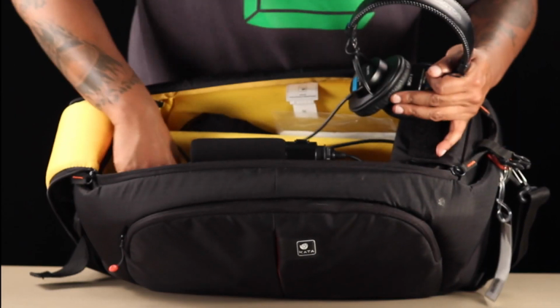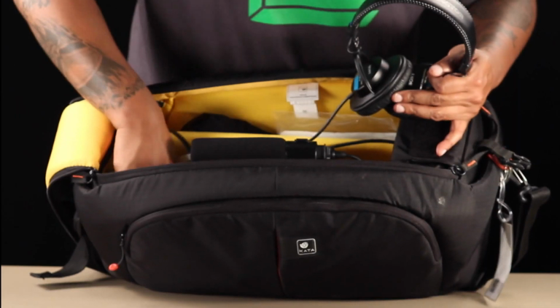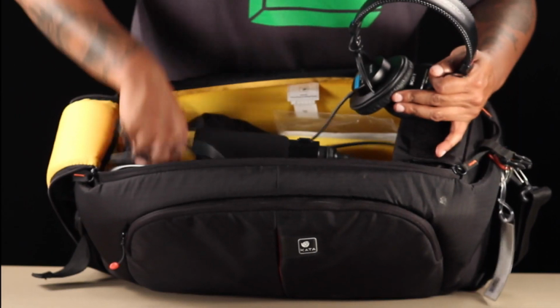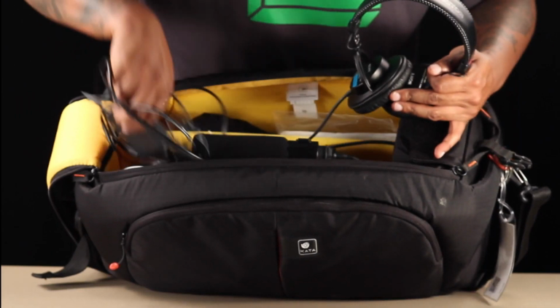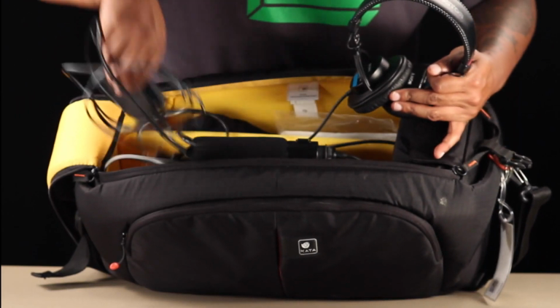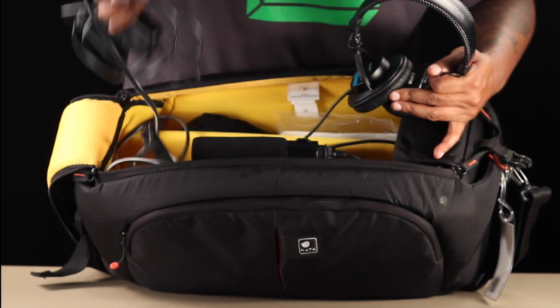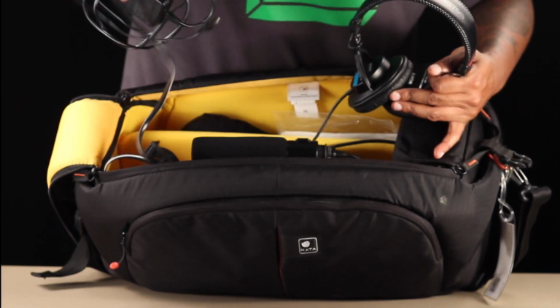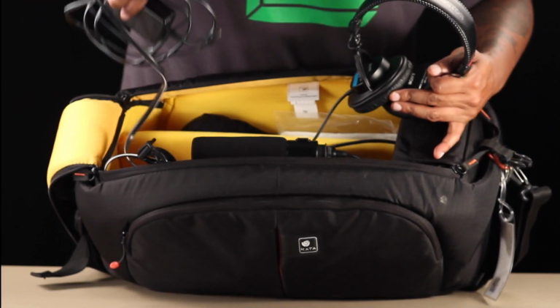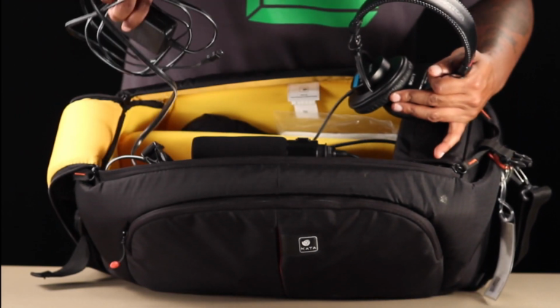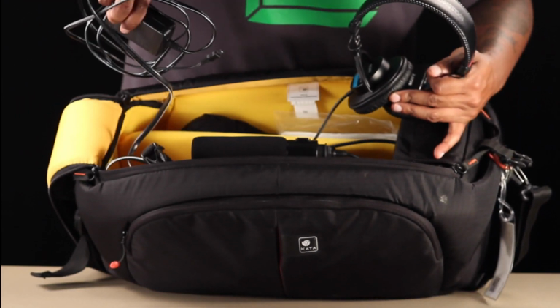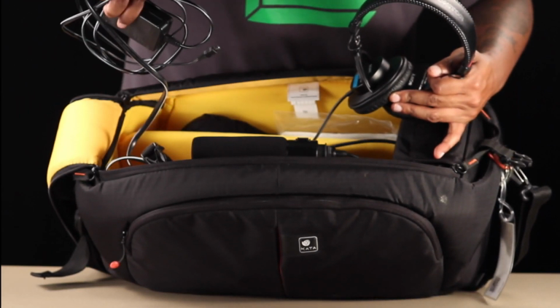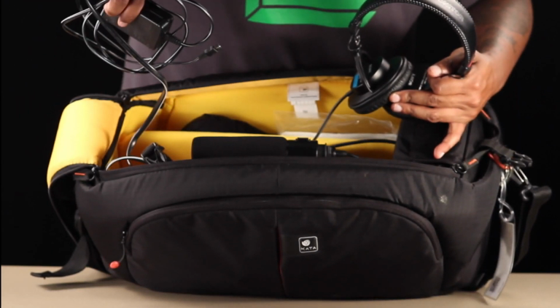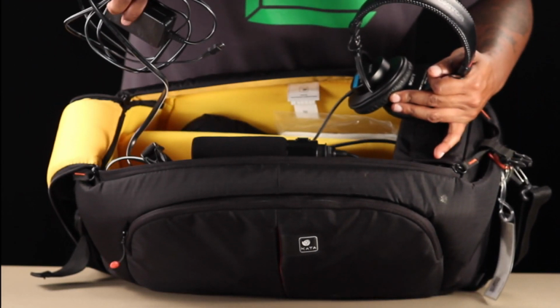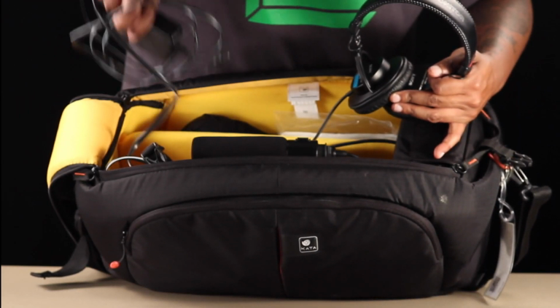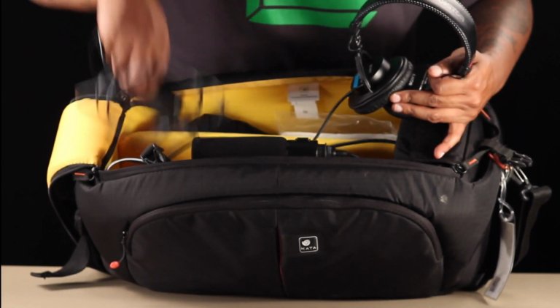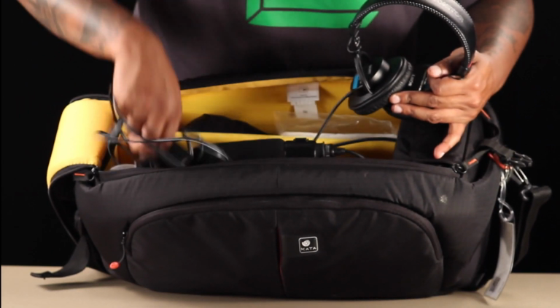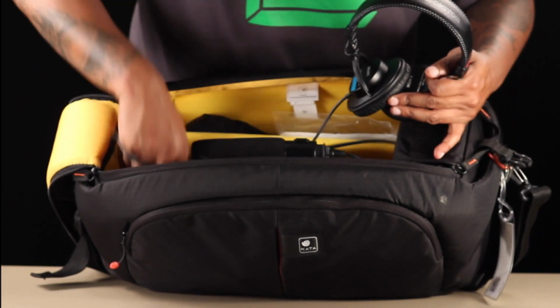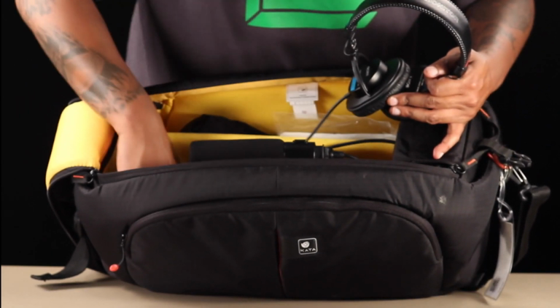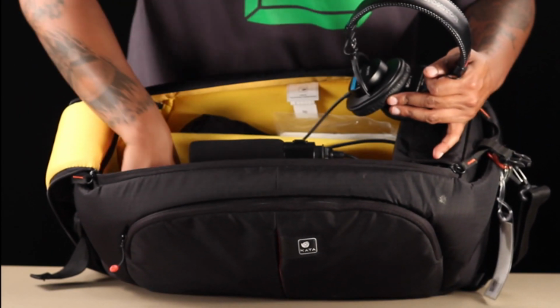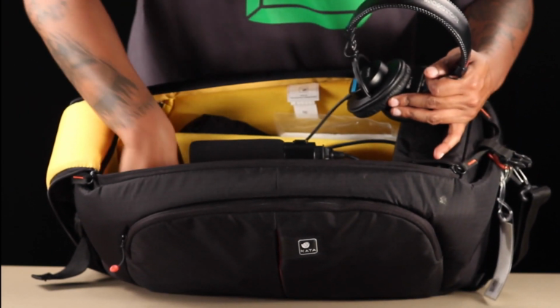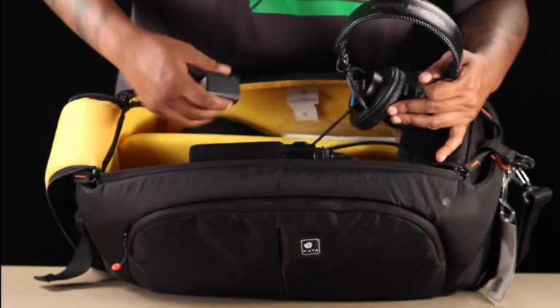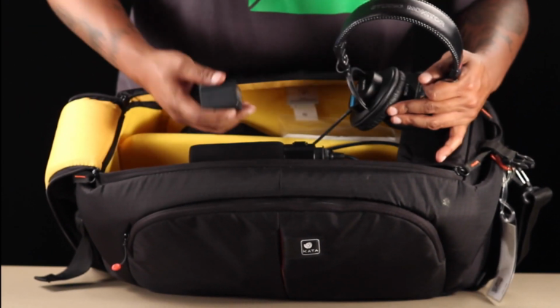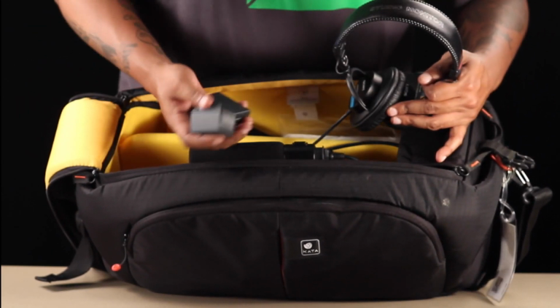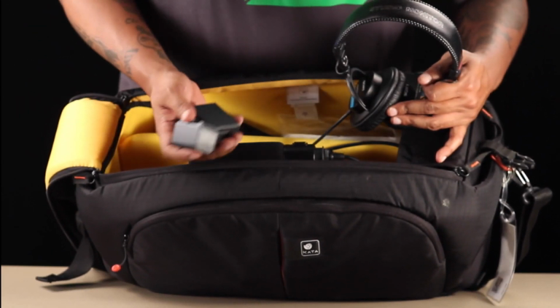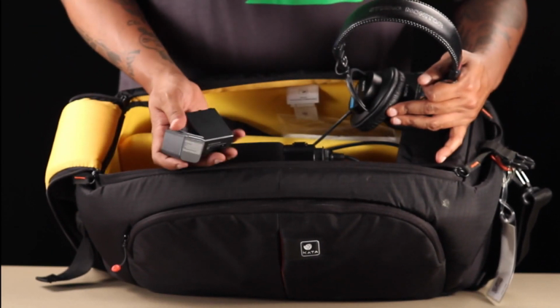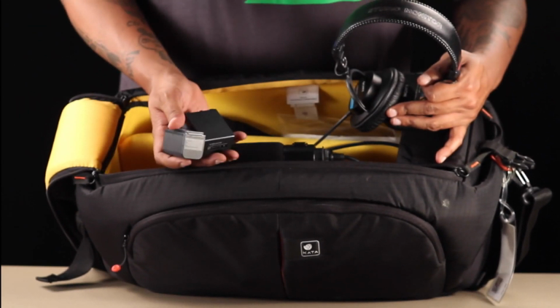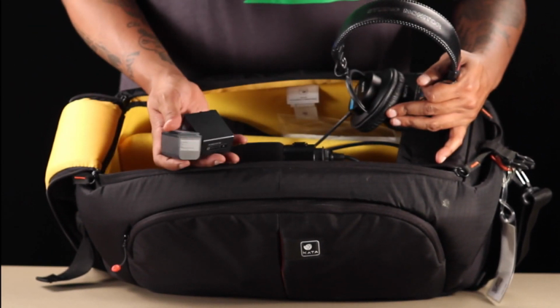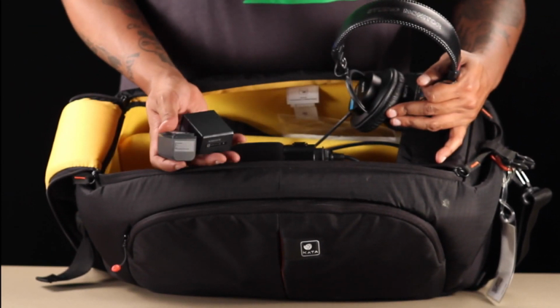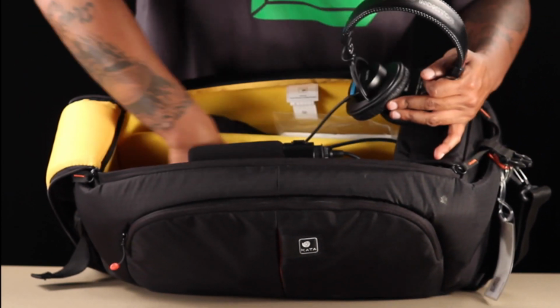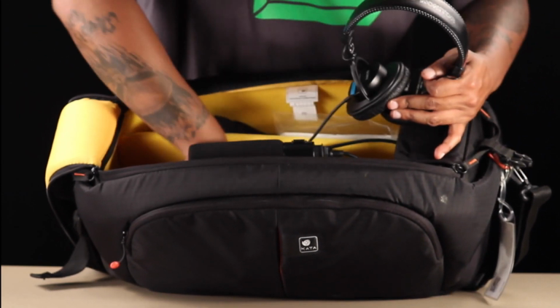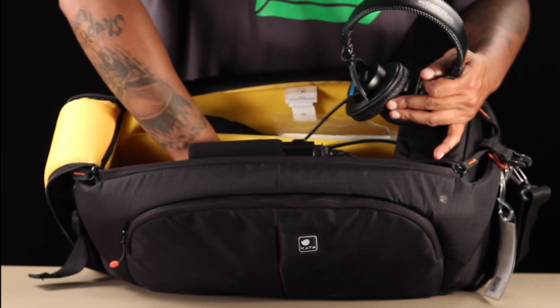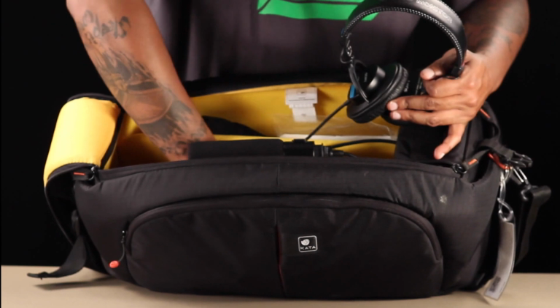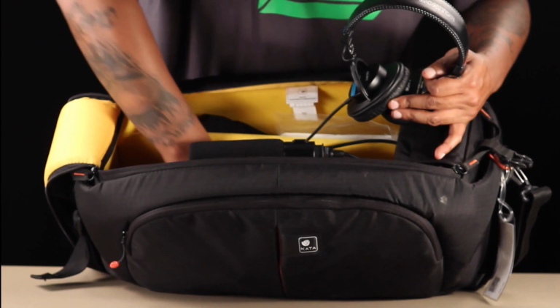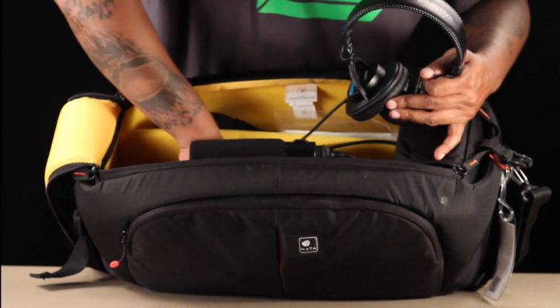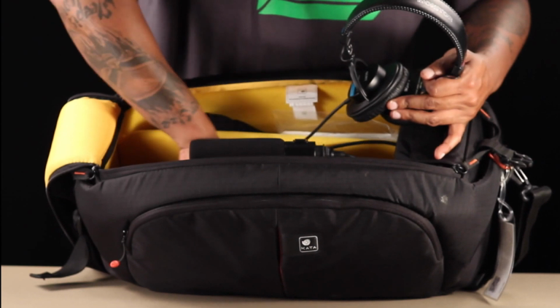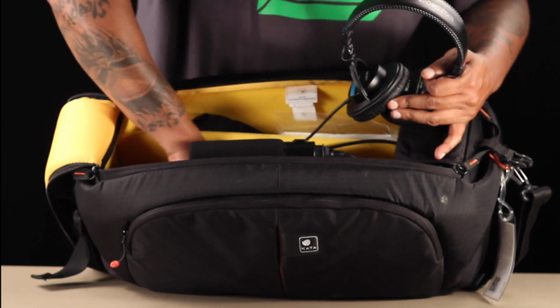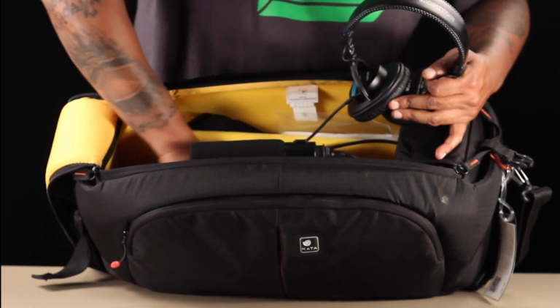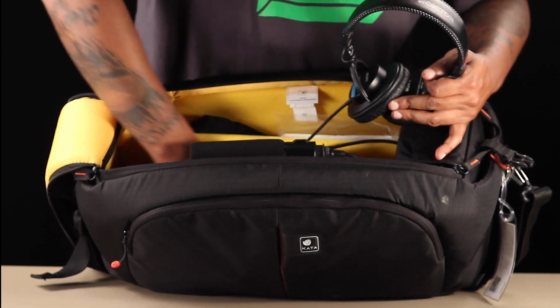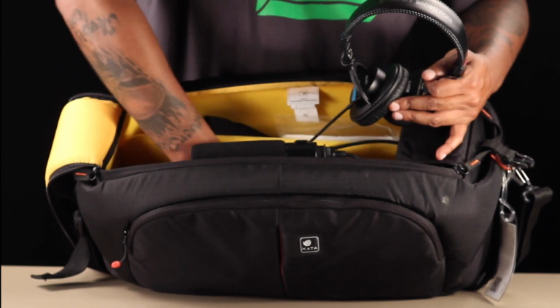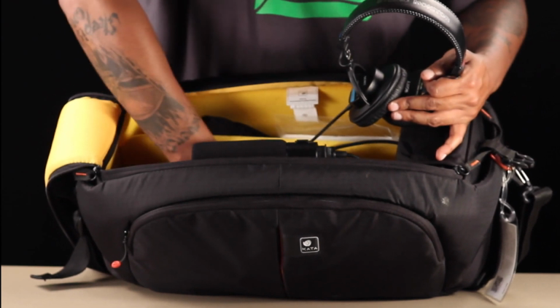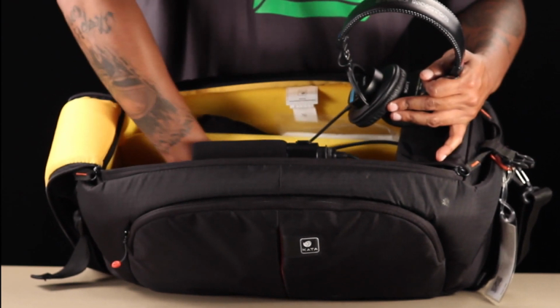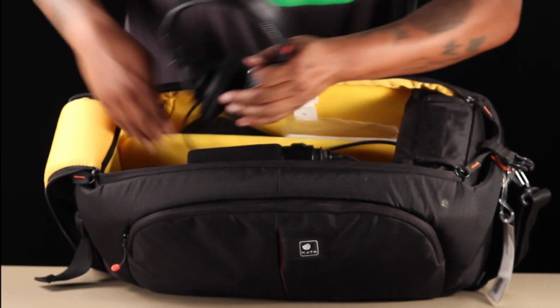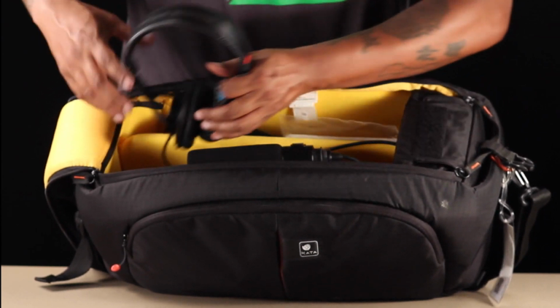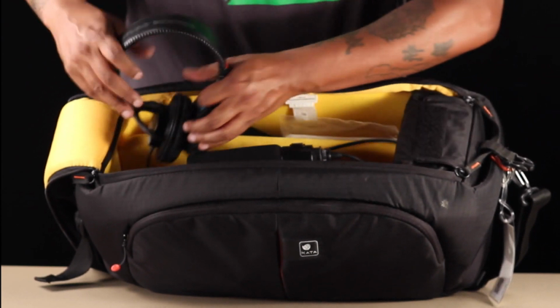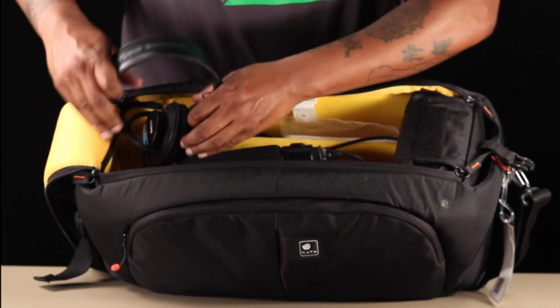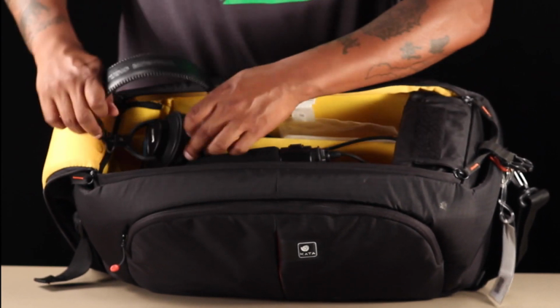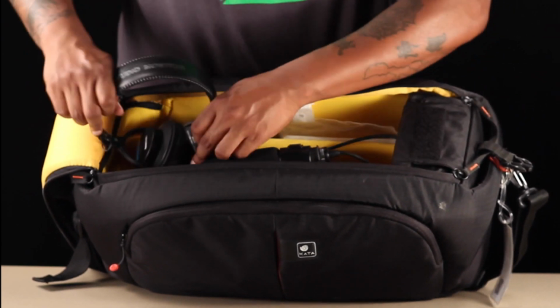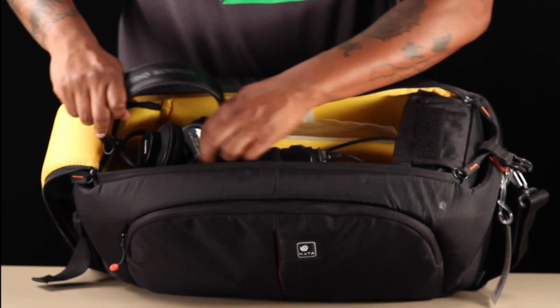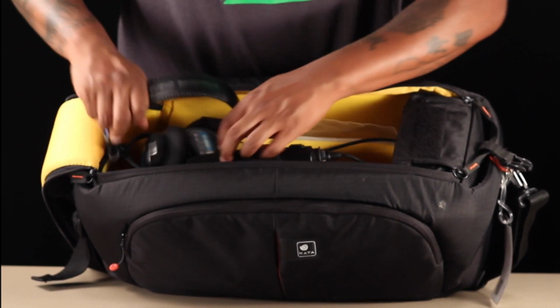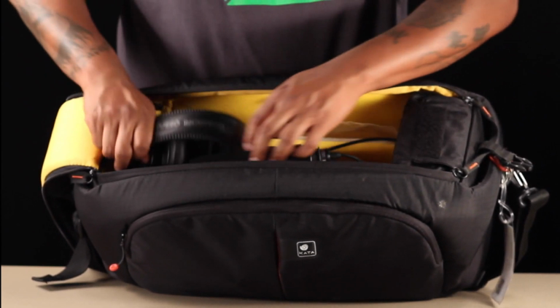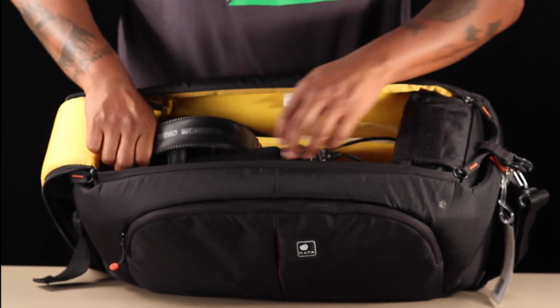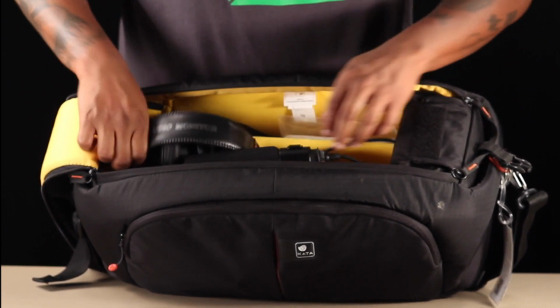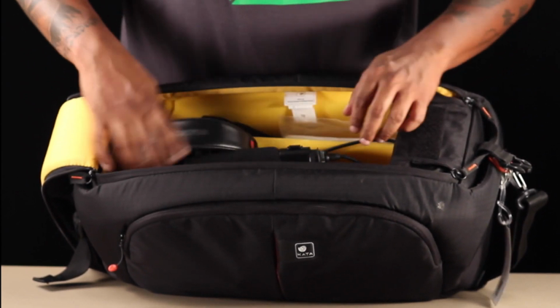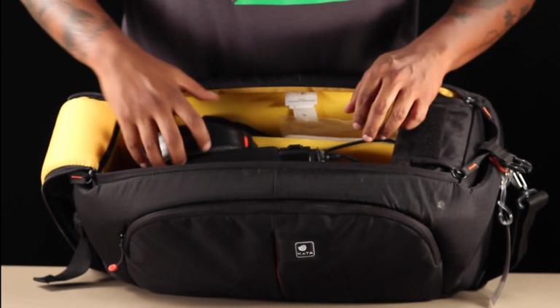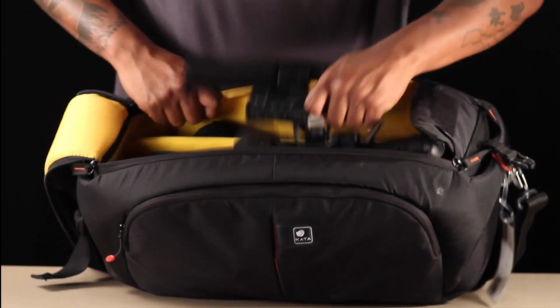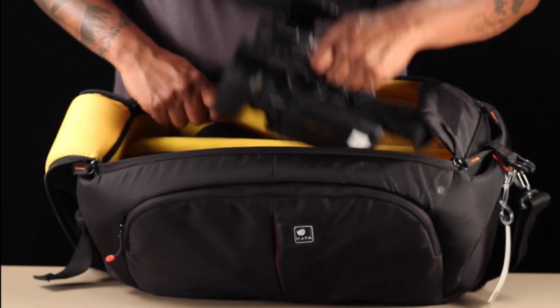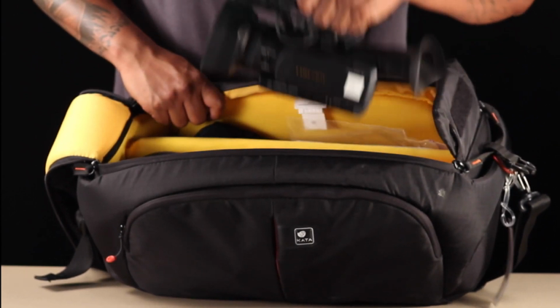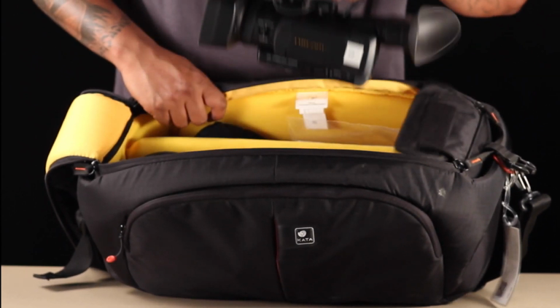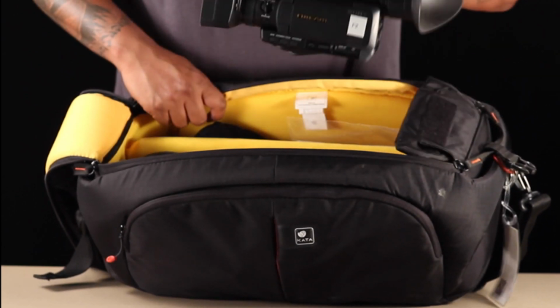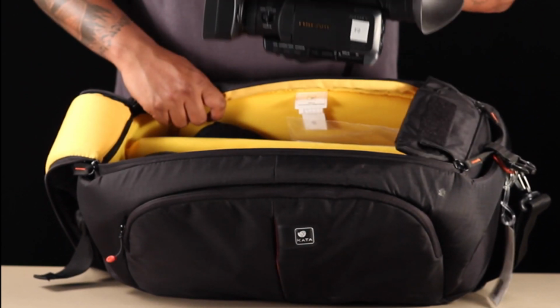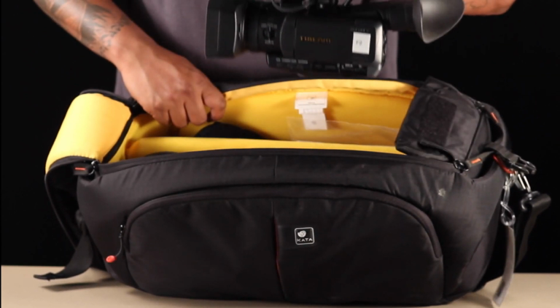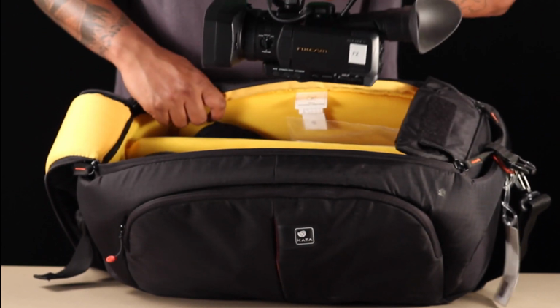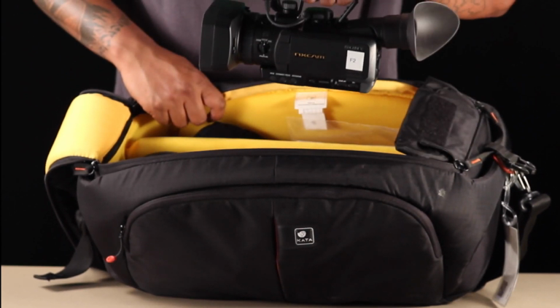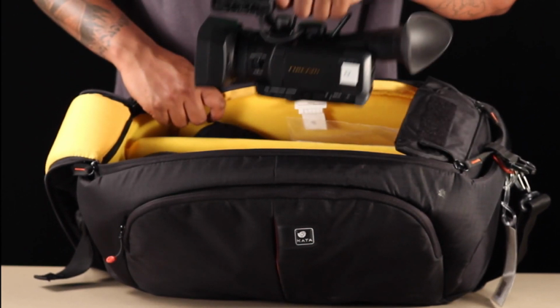The main compartment holds the charger, batteries, headphones, and the most important piece is the video camera itself.